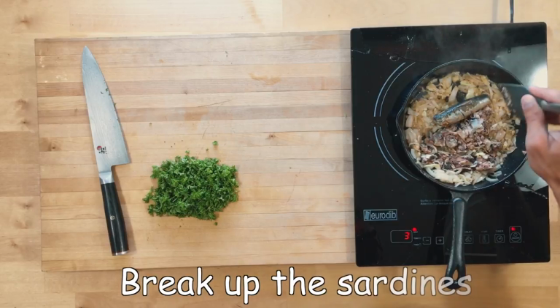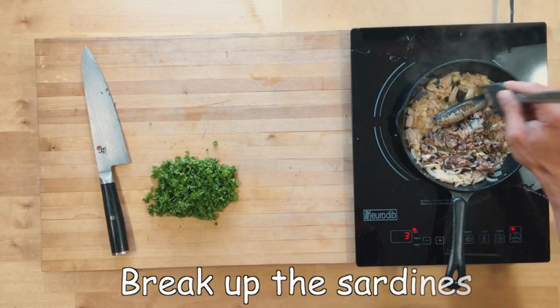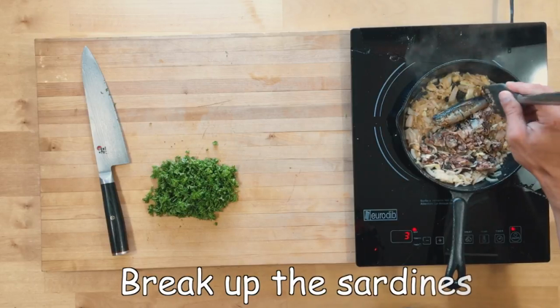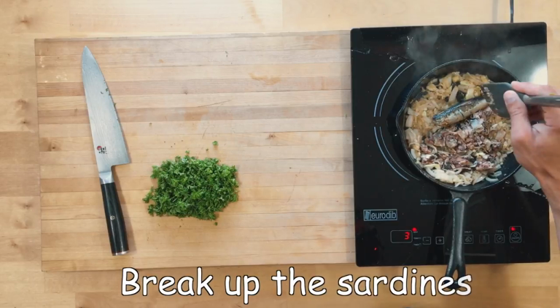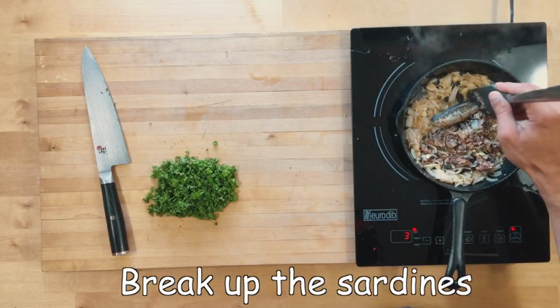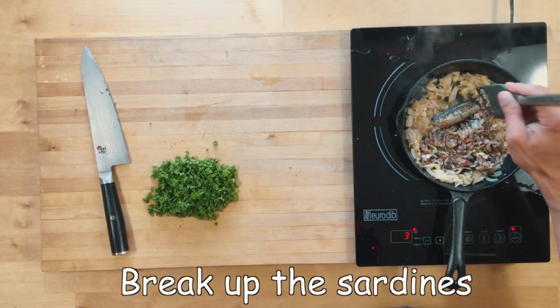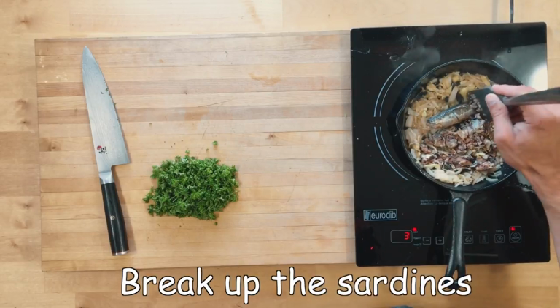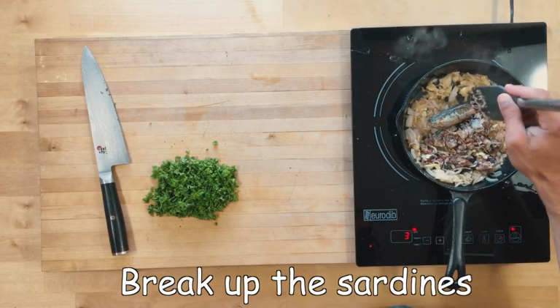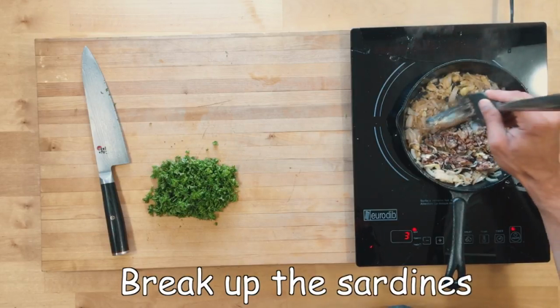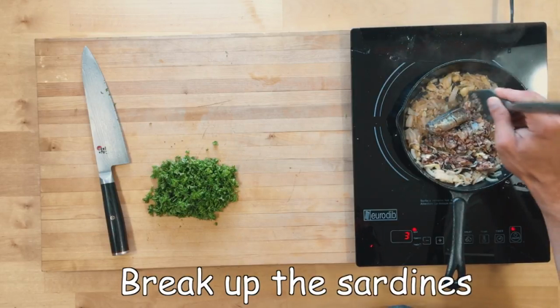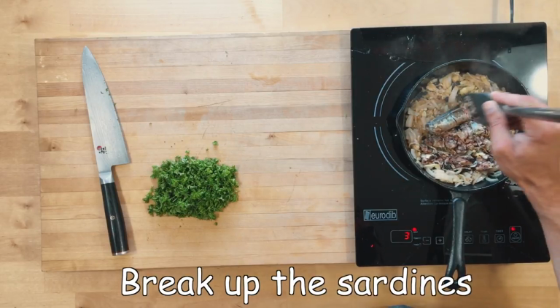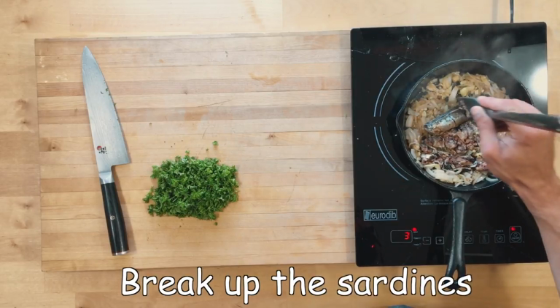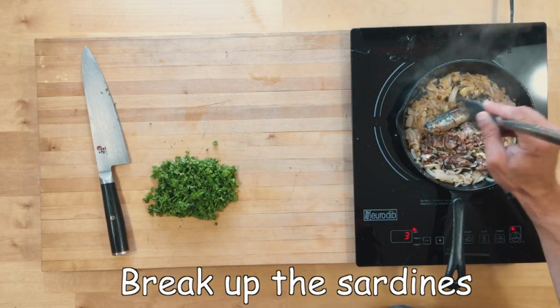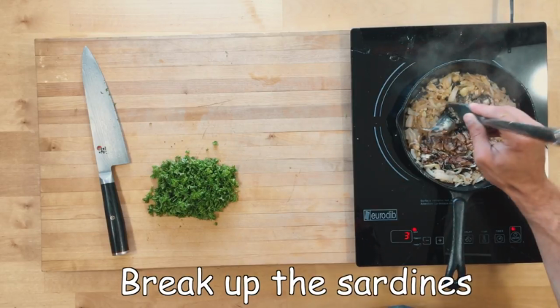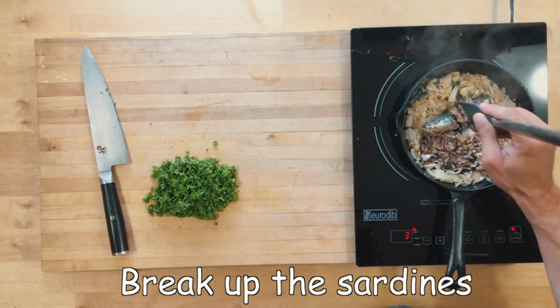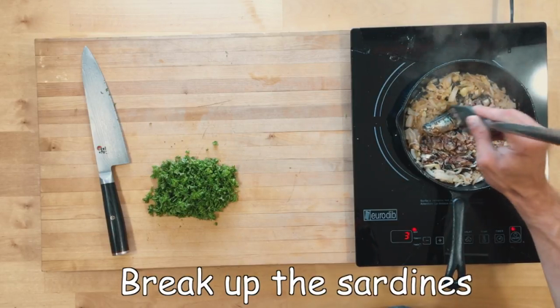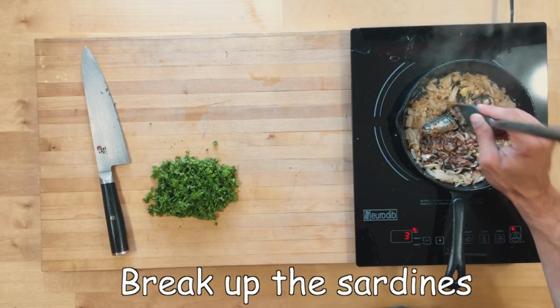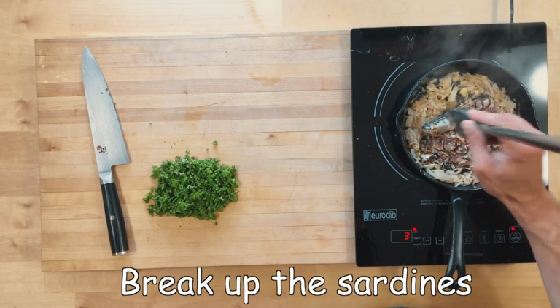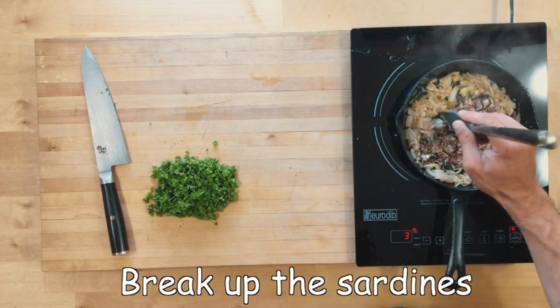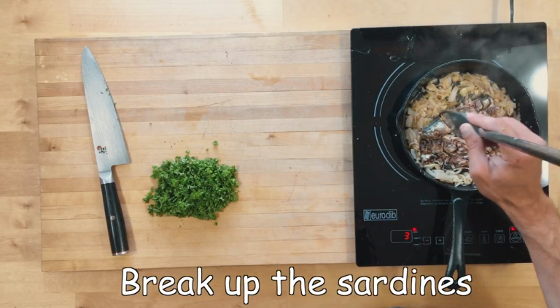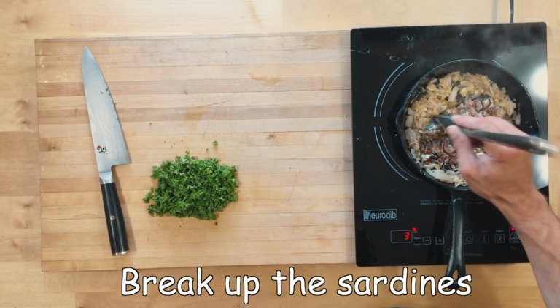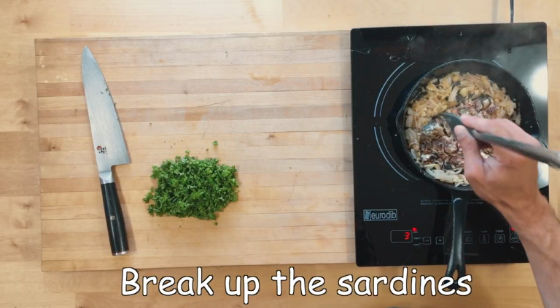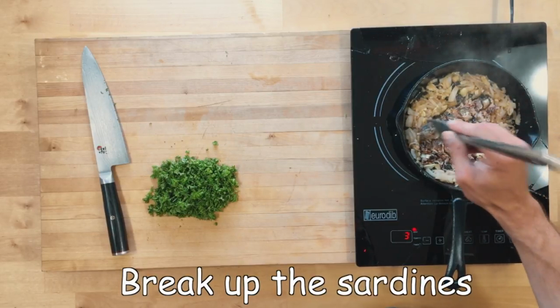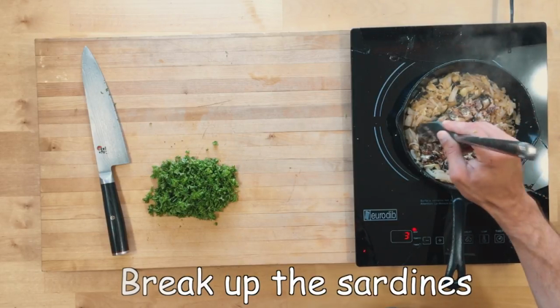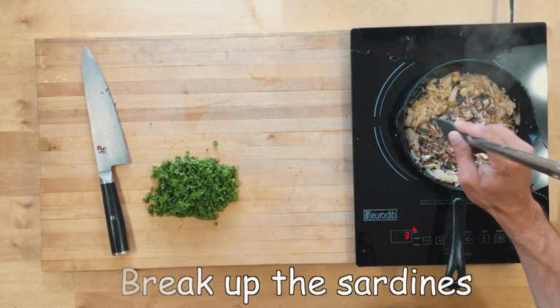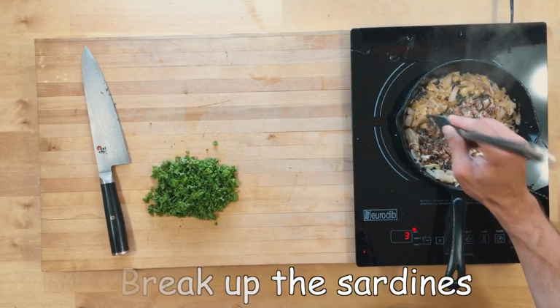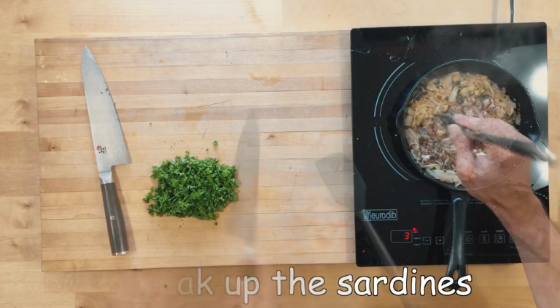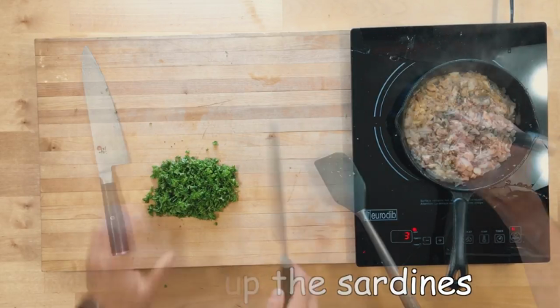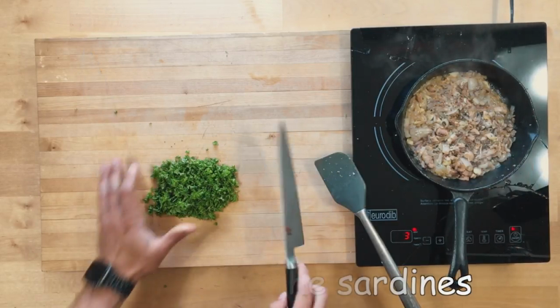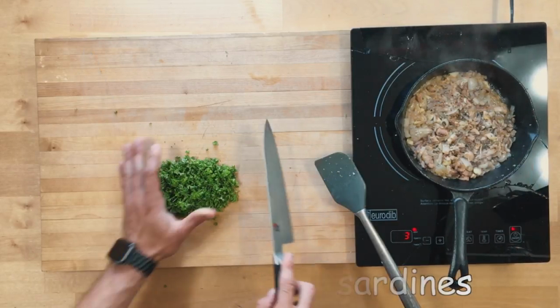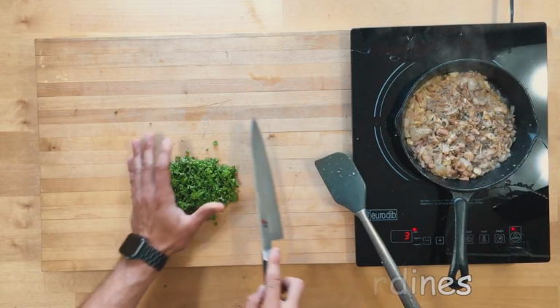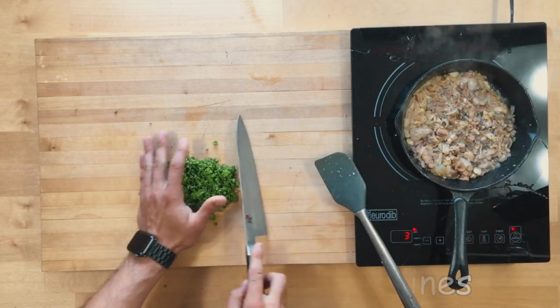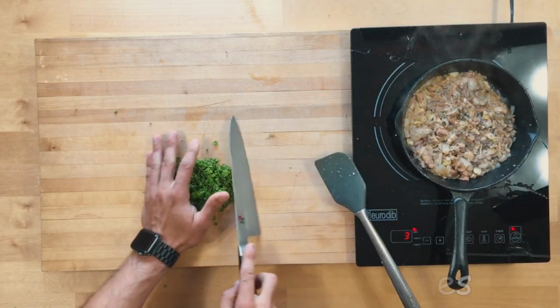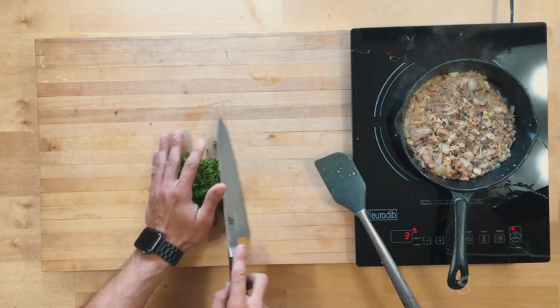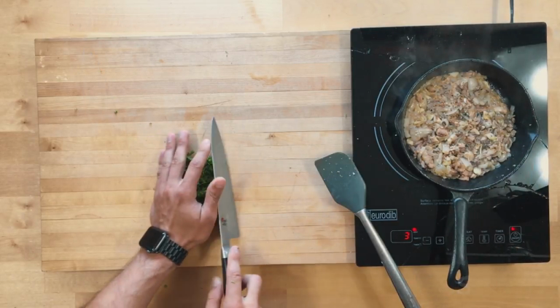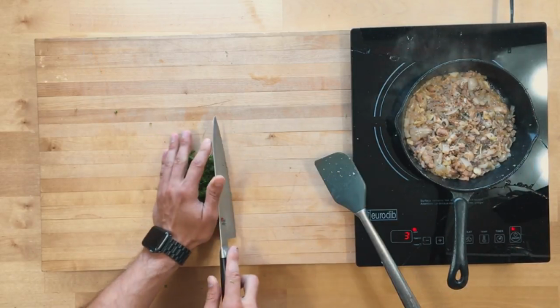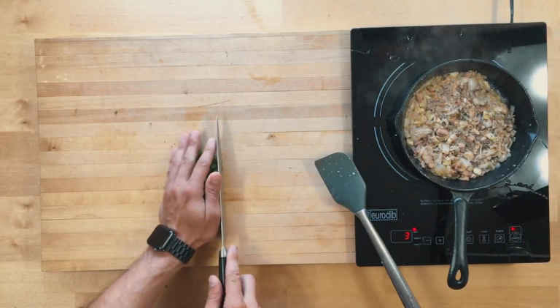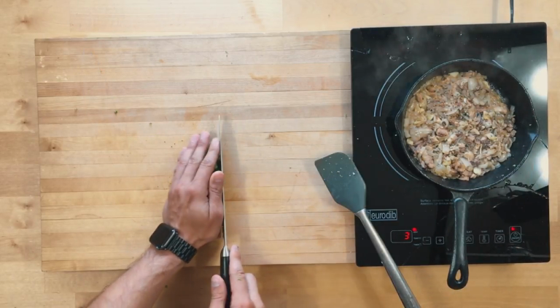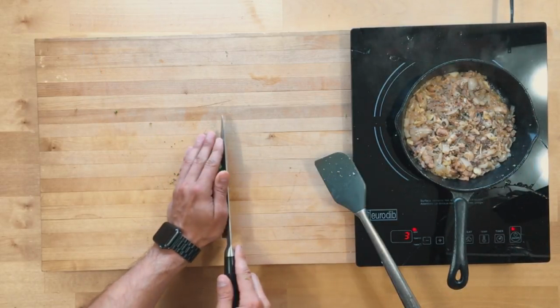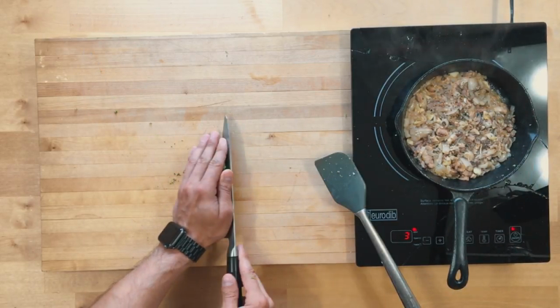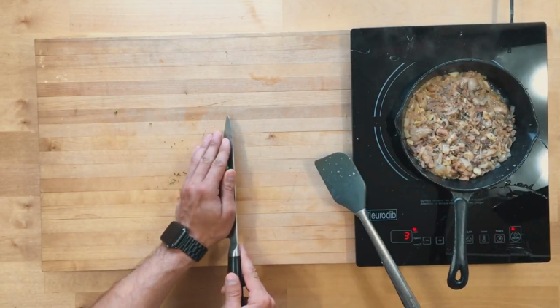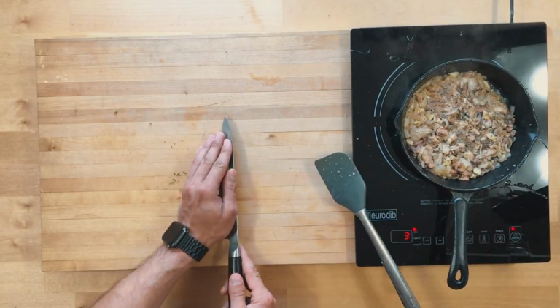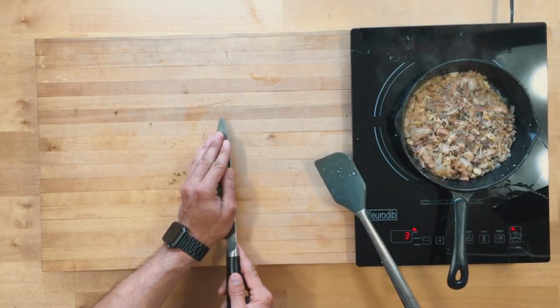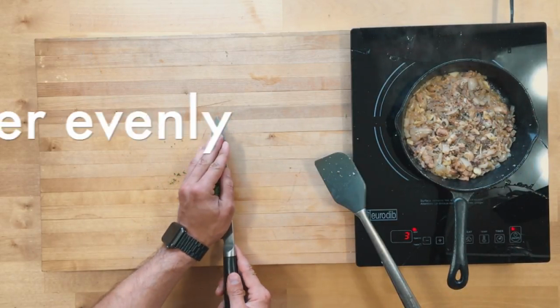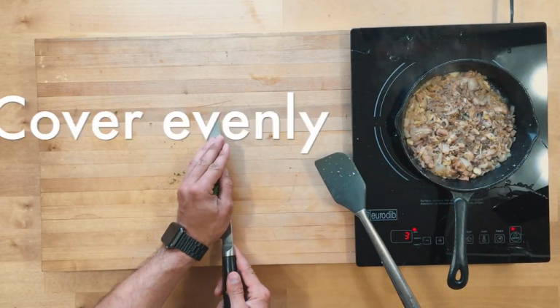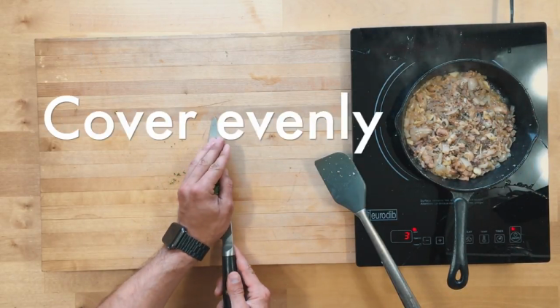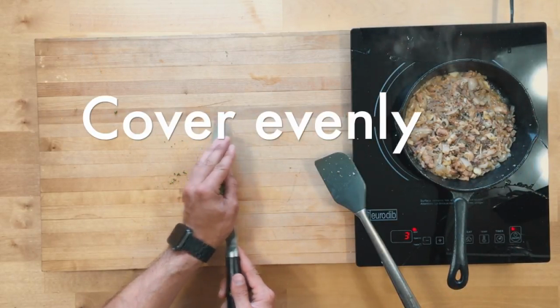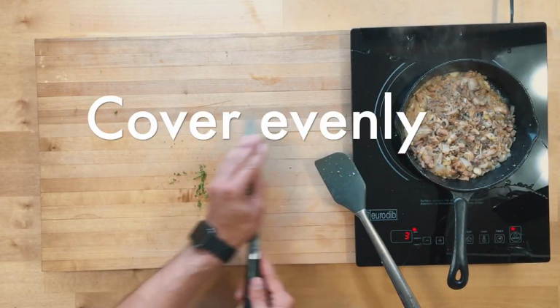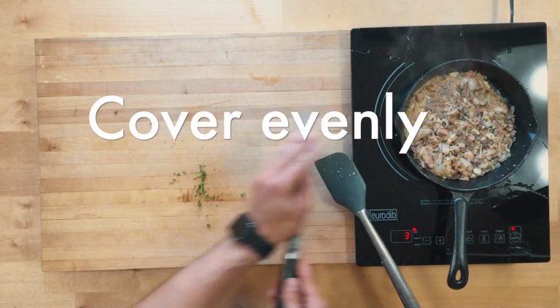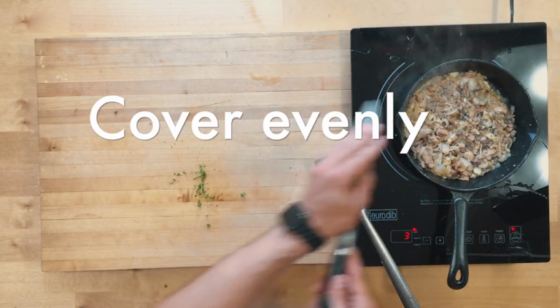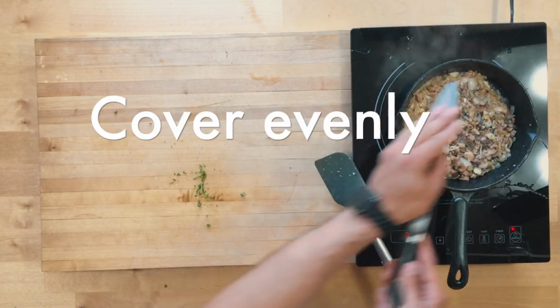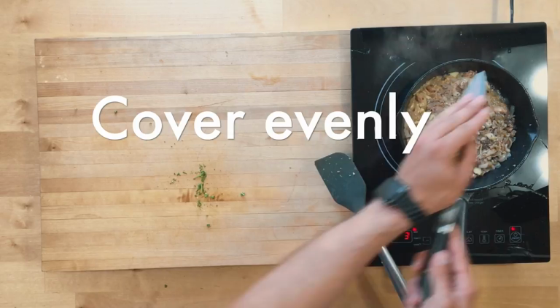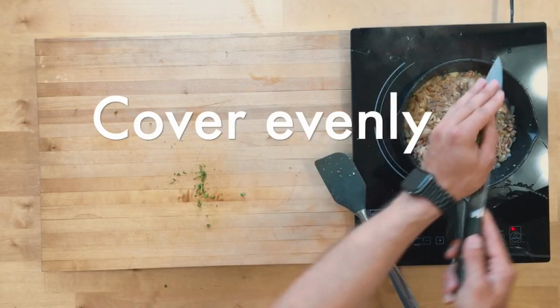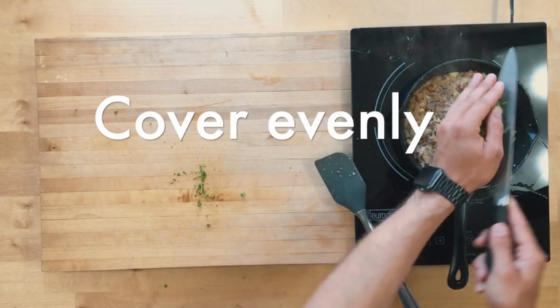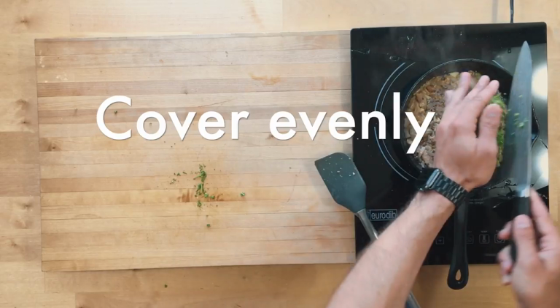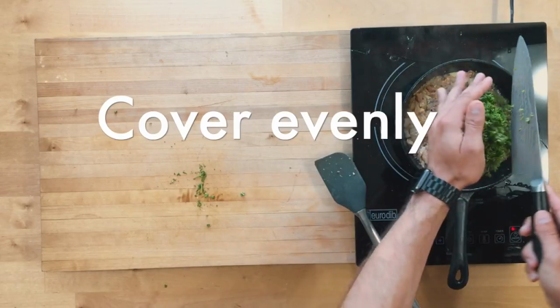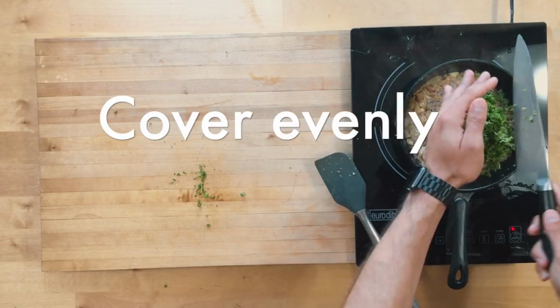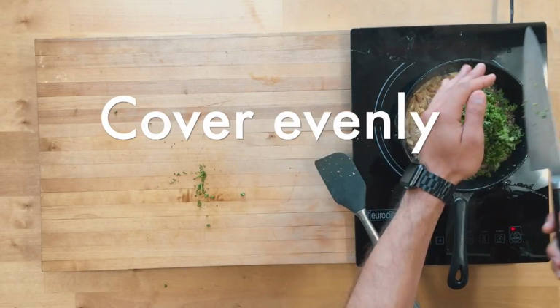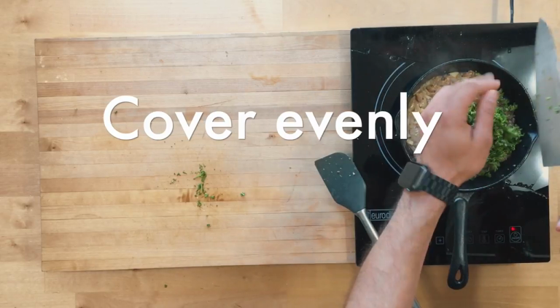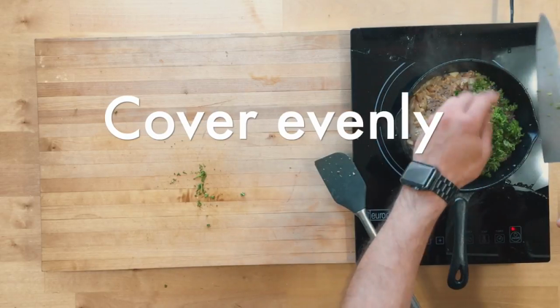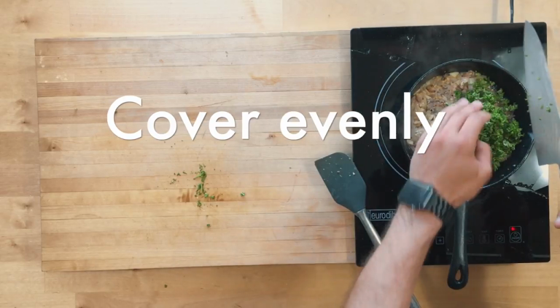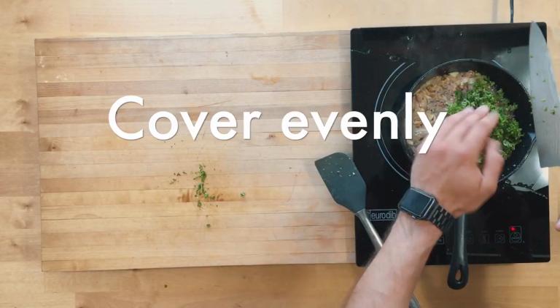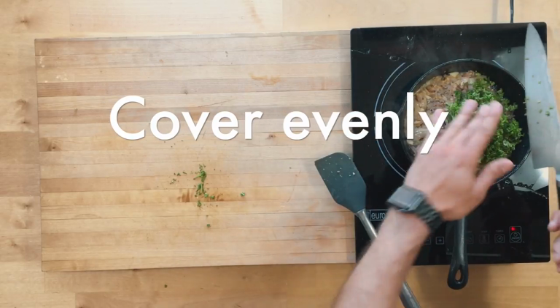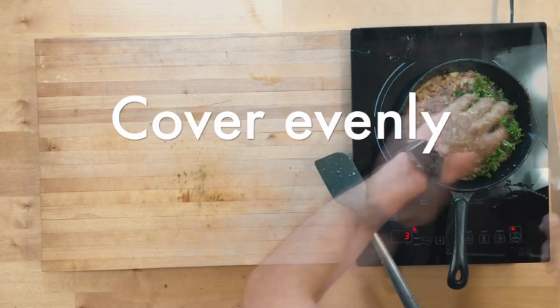Now we chop up the sardines and make sure everything is spread out evenly, then layer in the parsley.